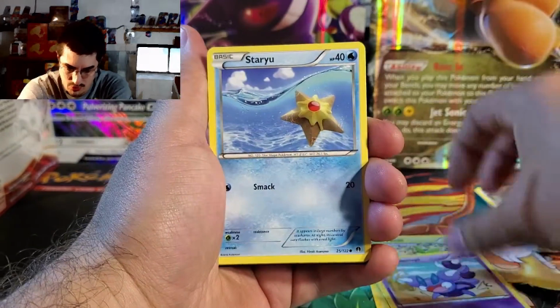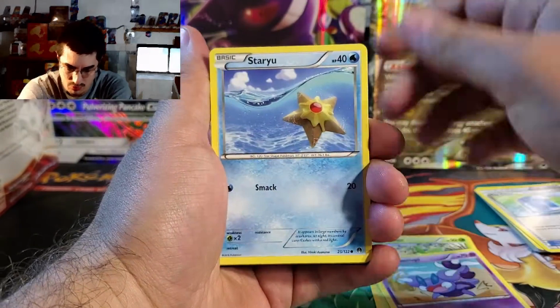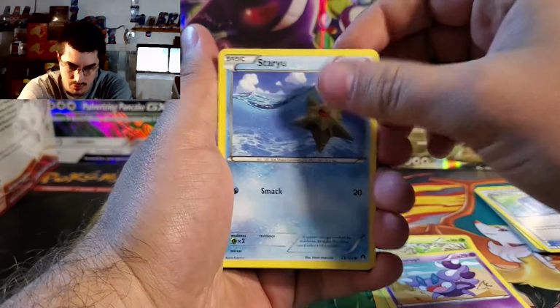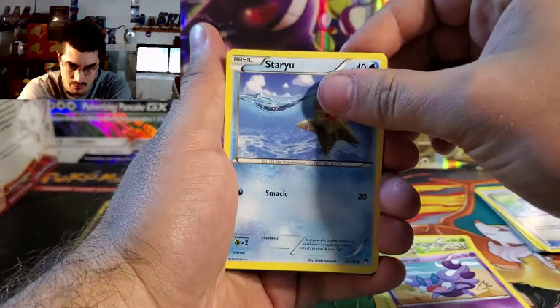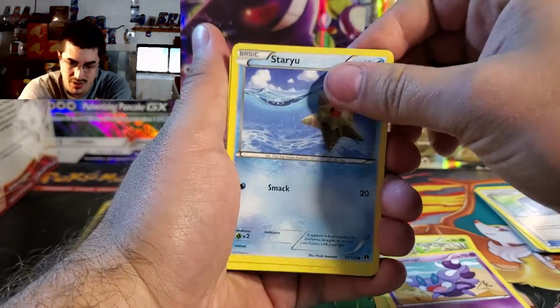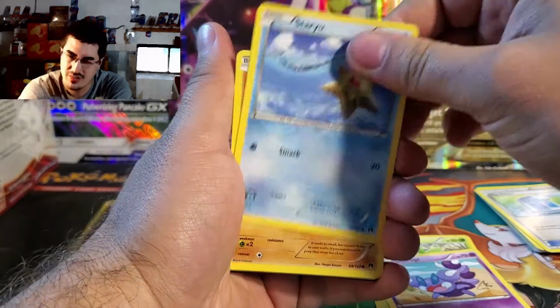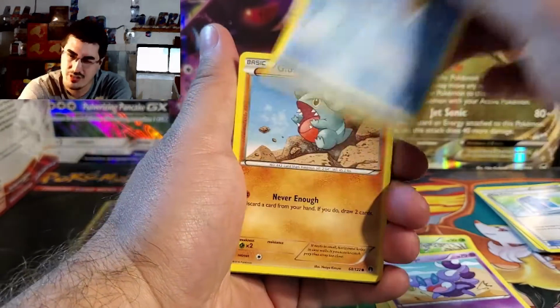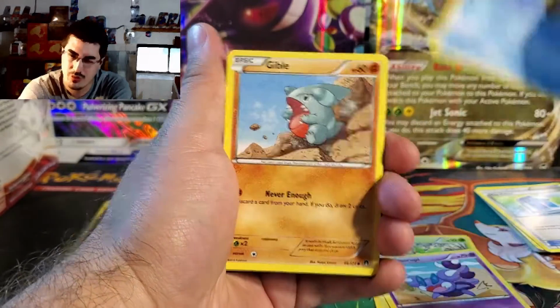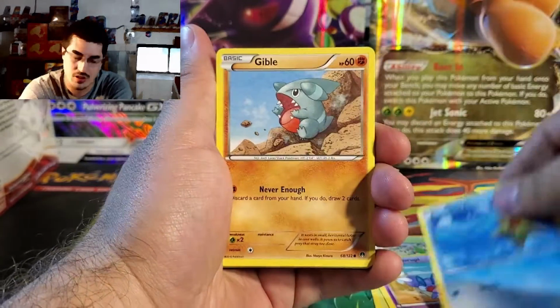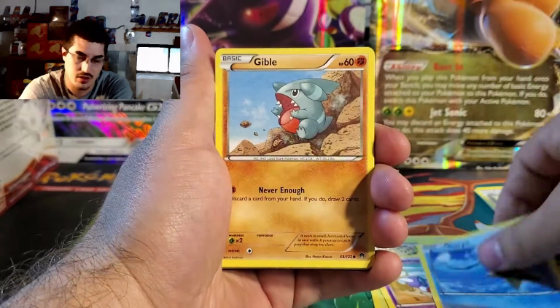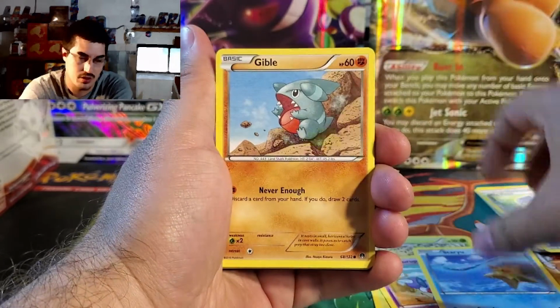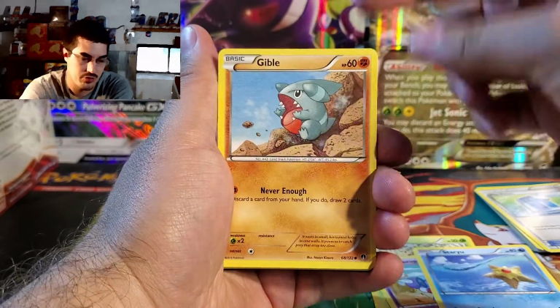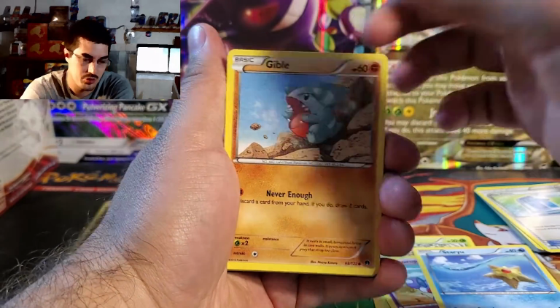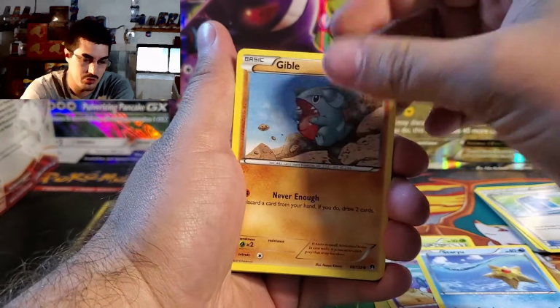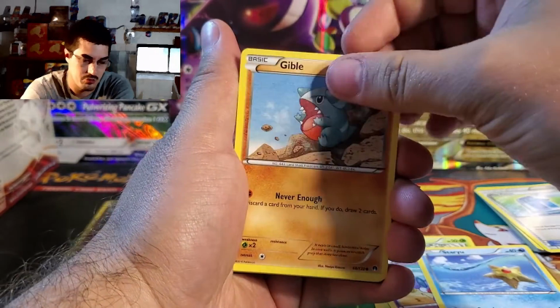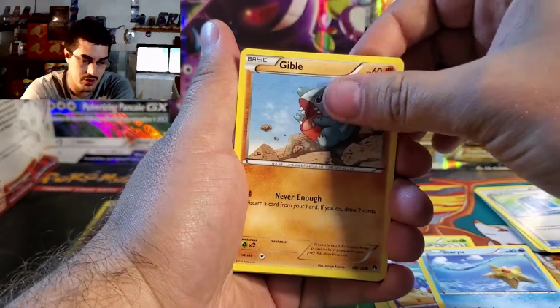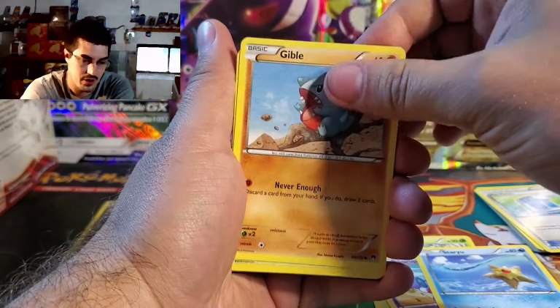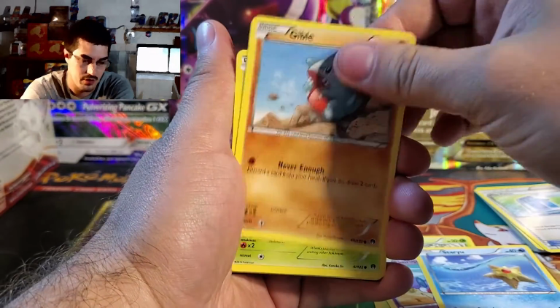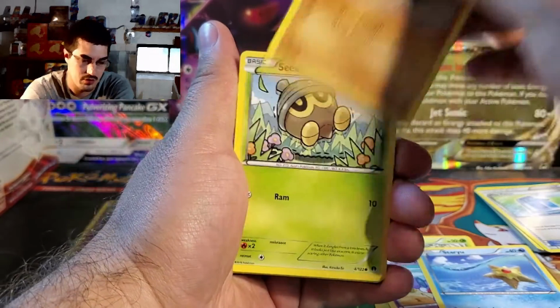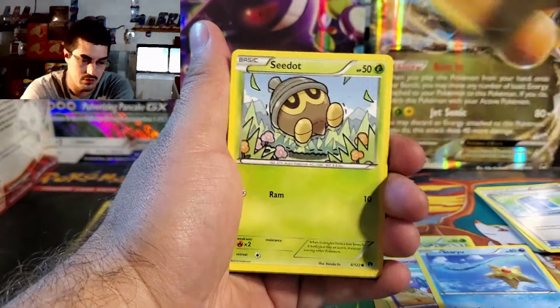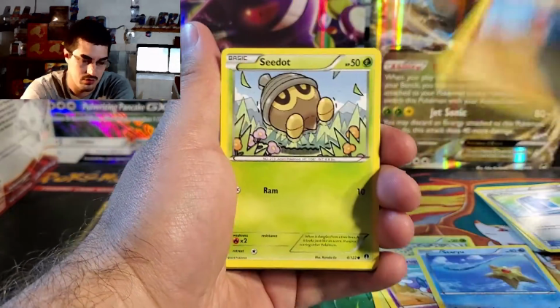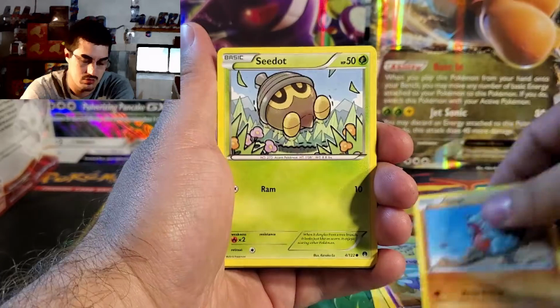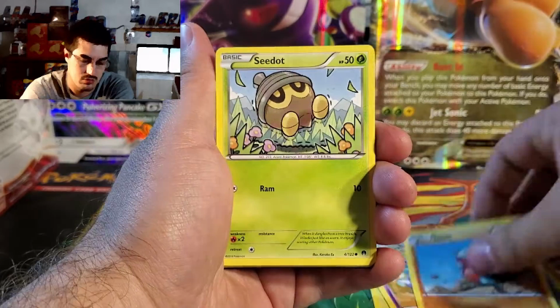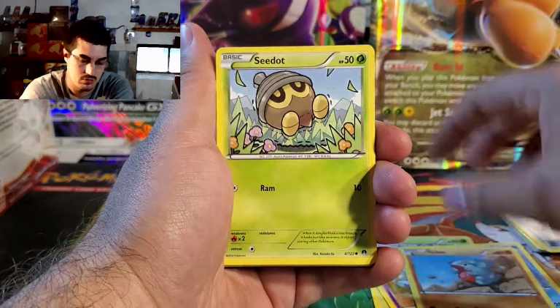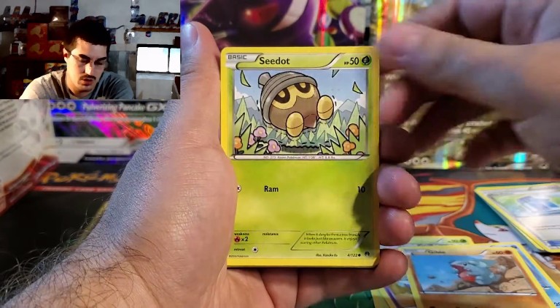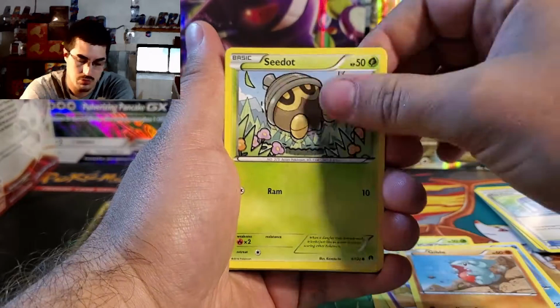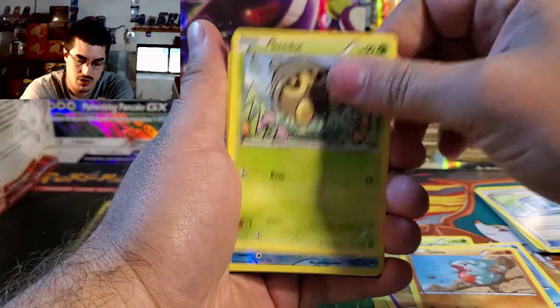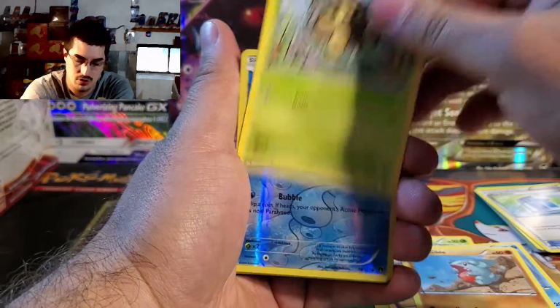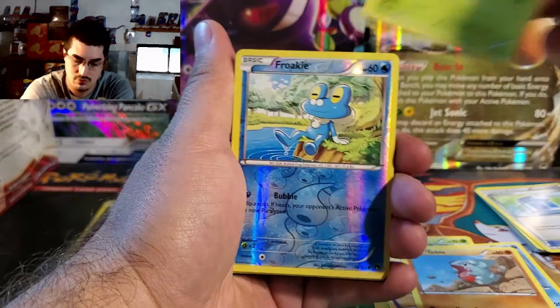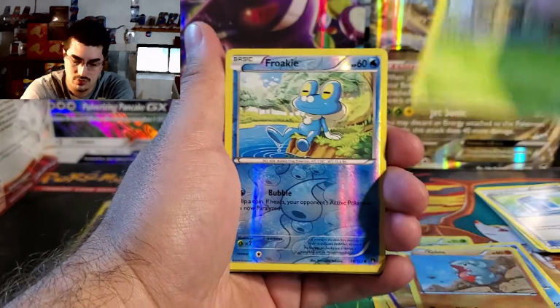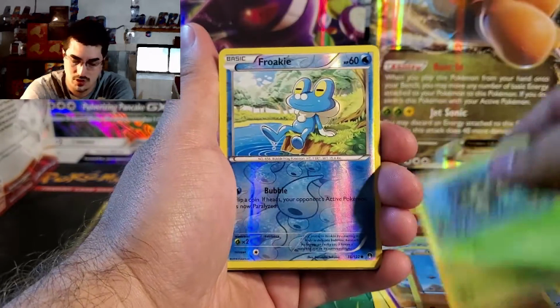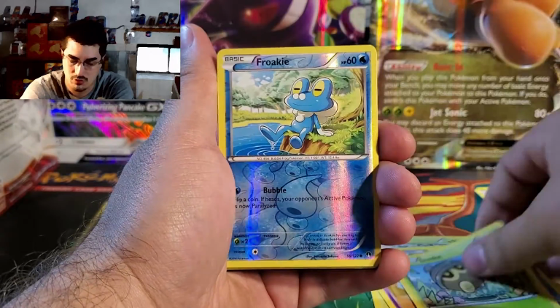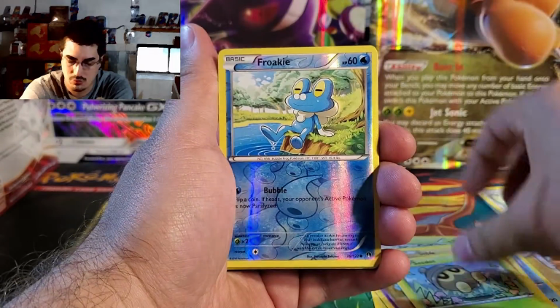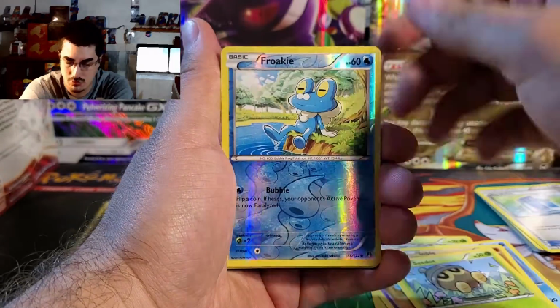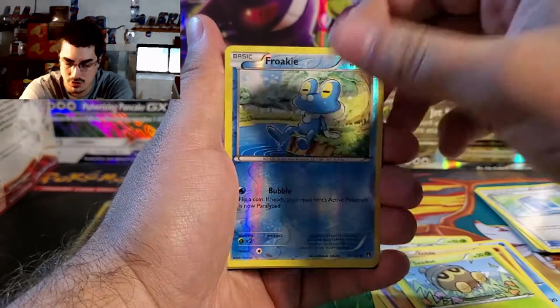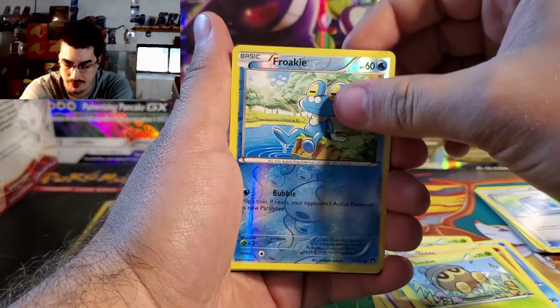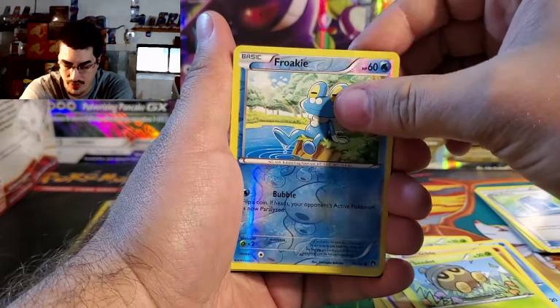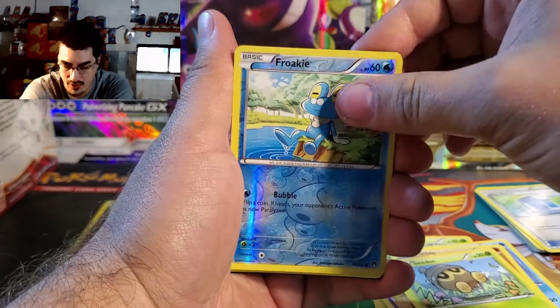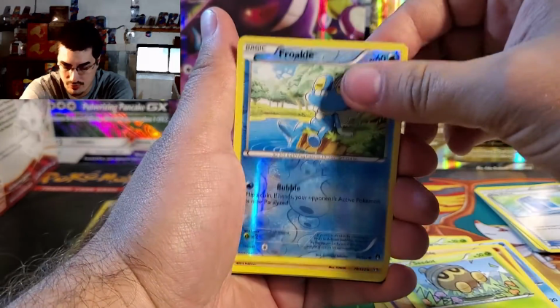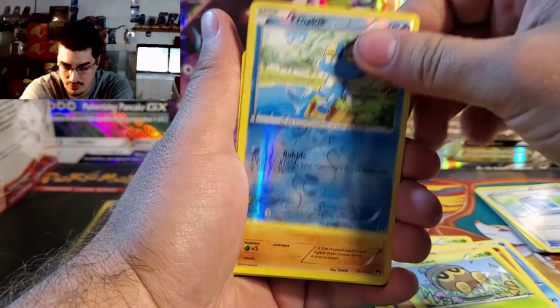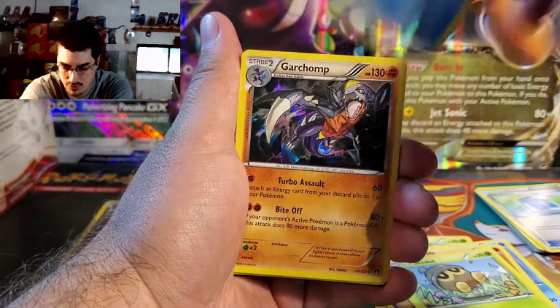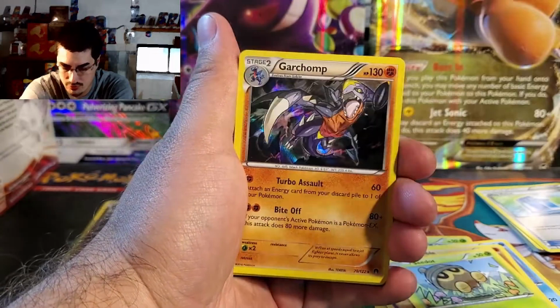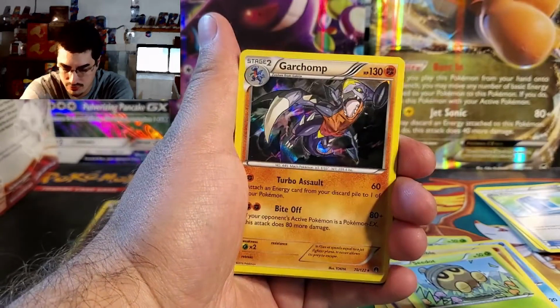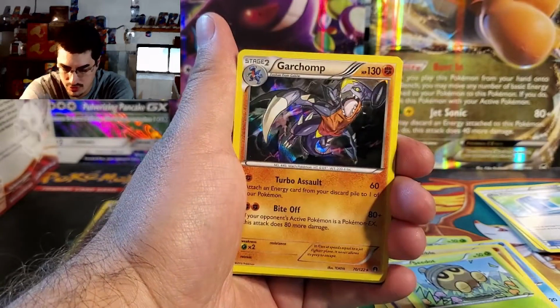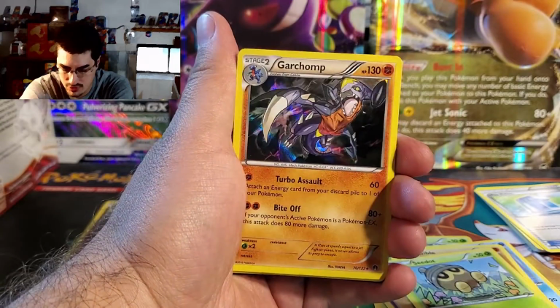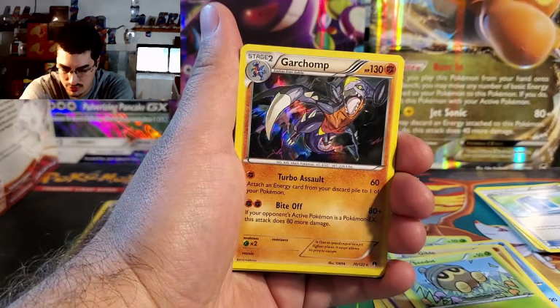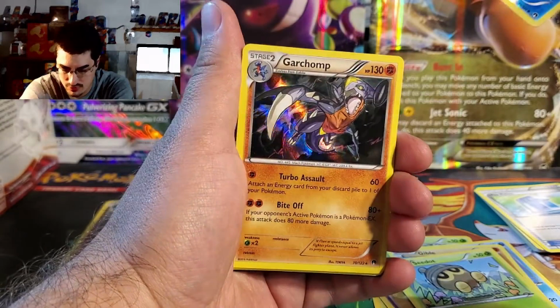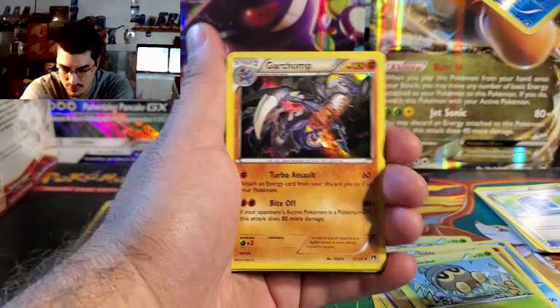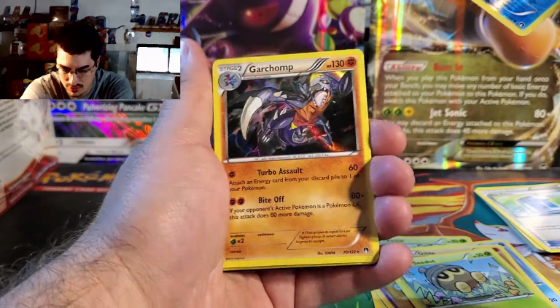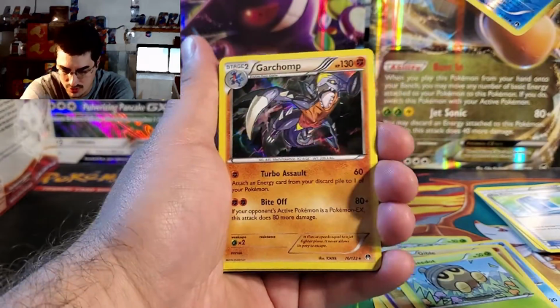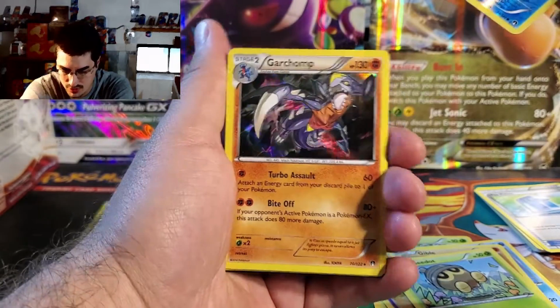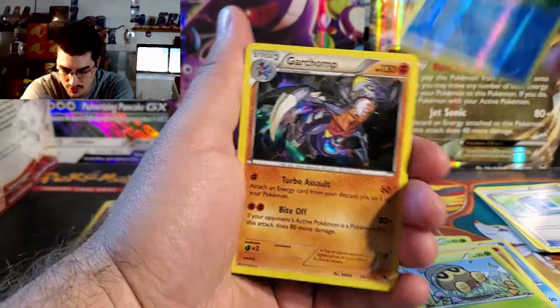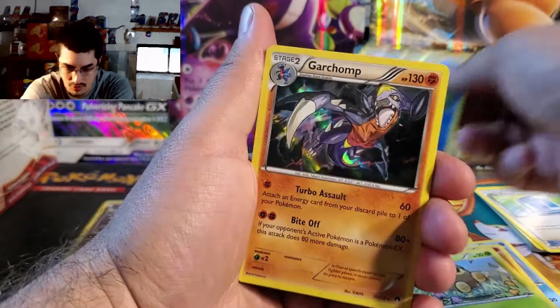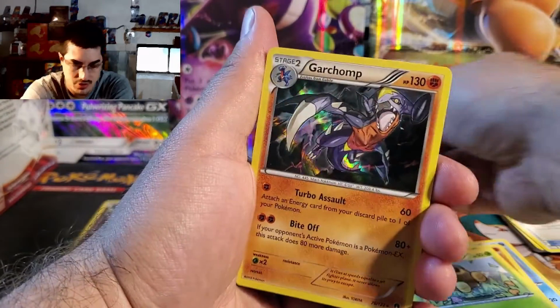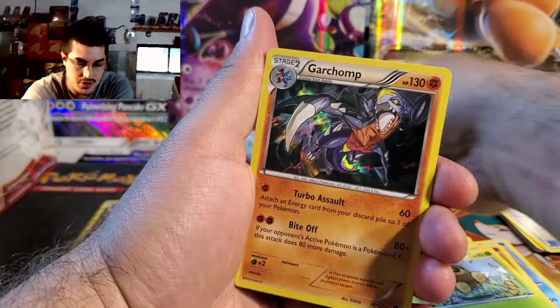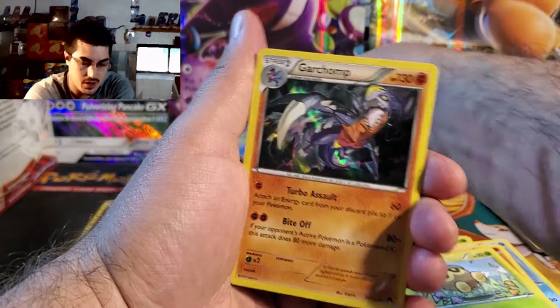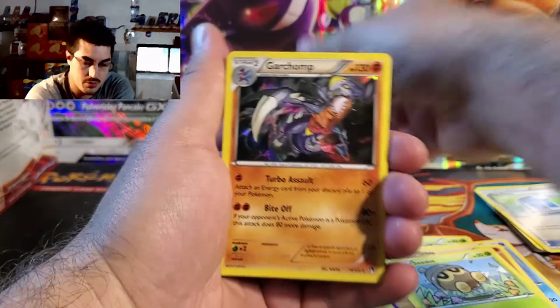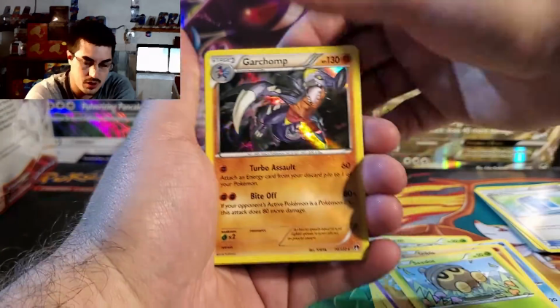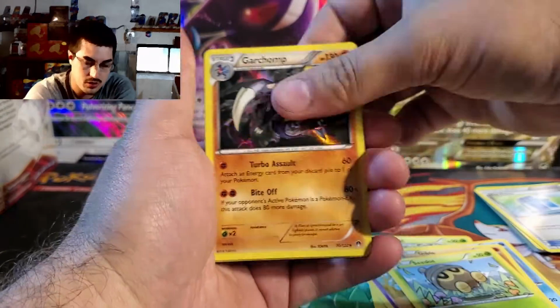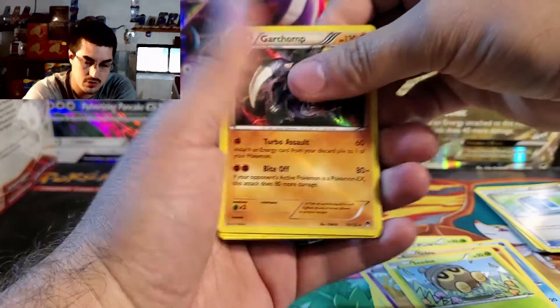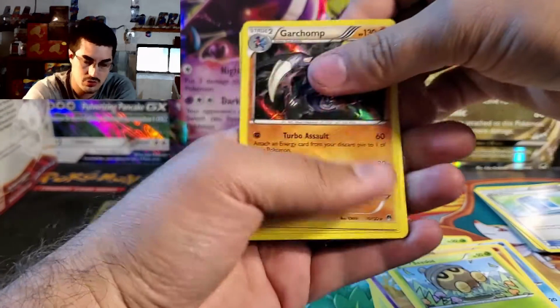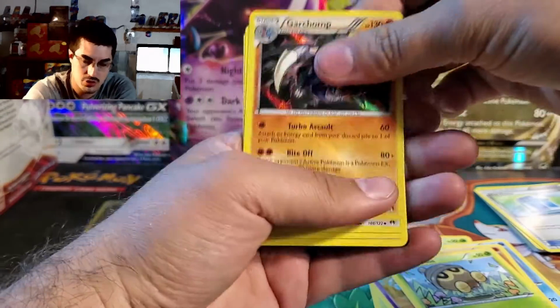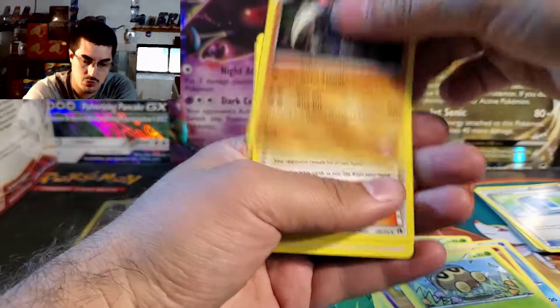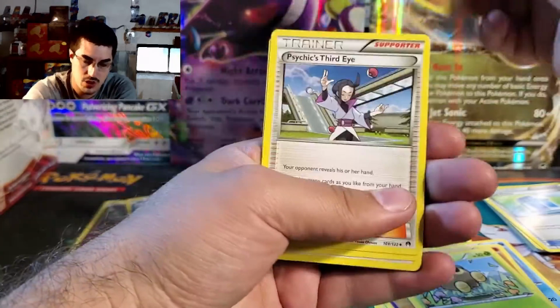Scizor, unless I'm getting it confused with Breakthrough. Am I? I don't remember. Got a reverse and a Garchomp holo — sweet.